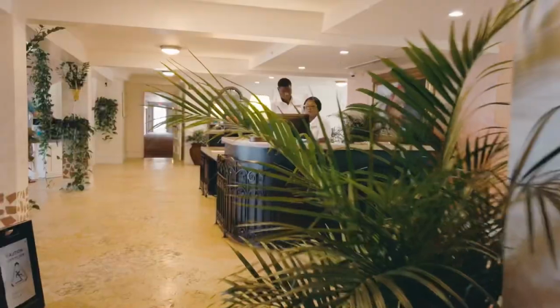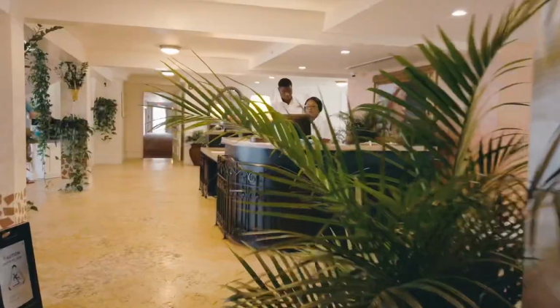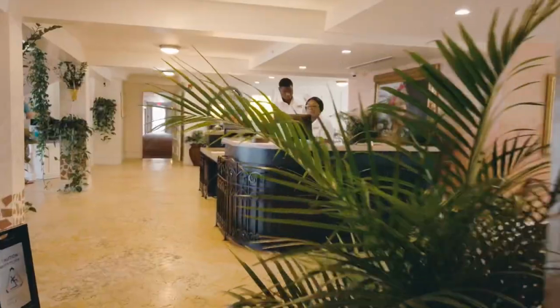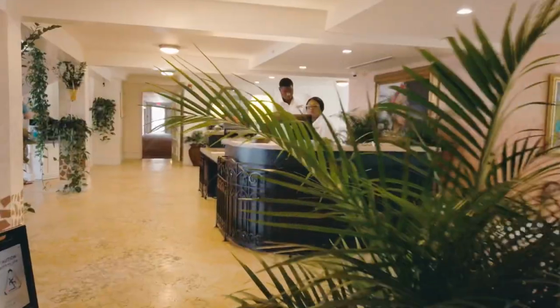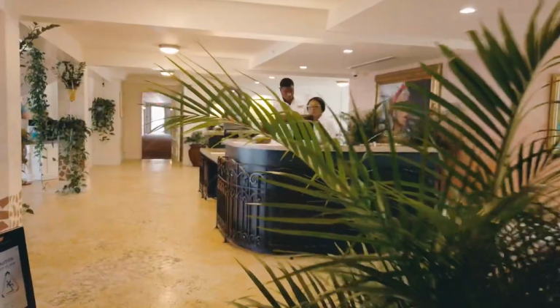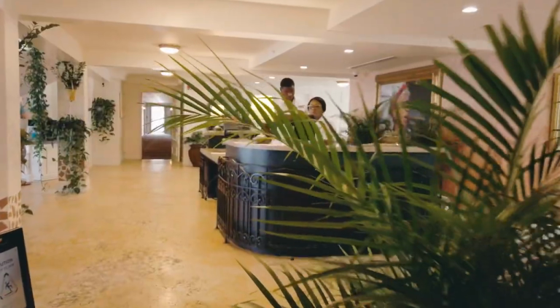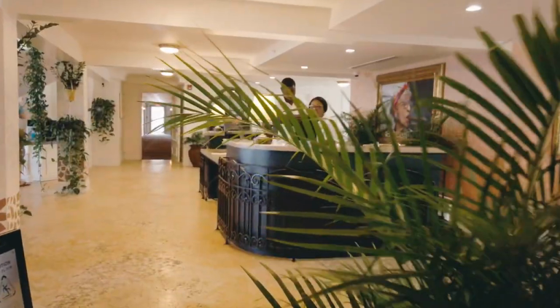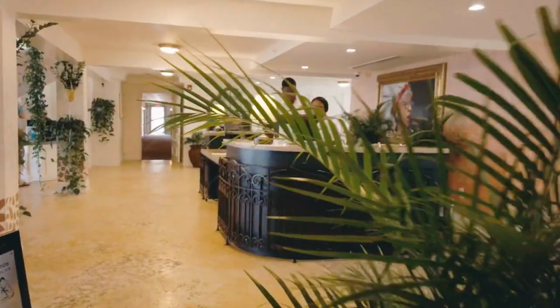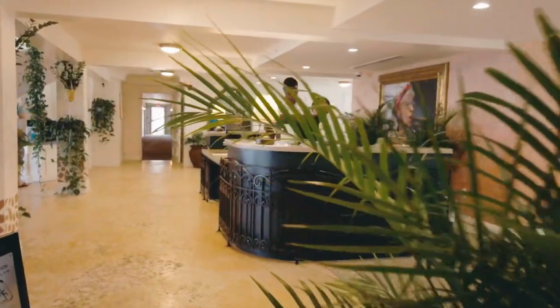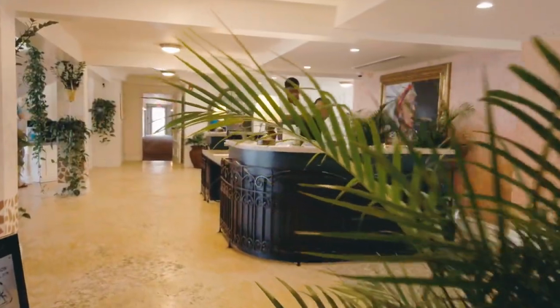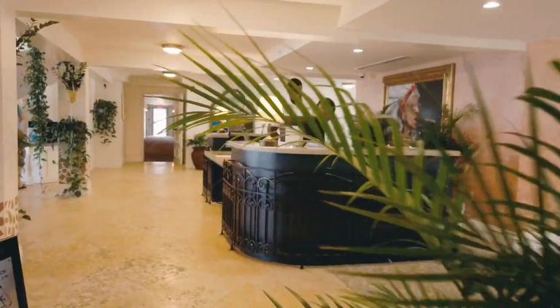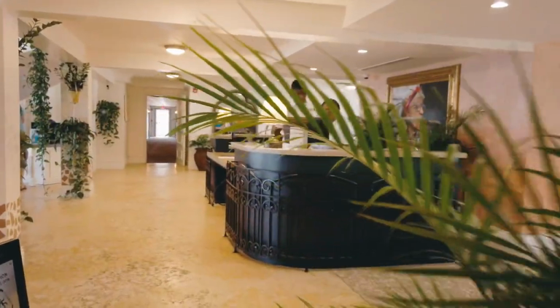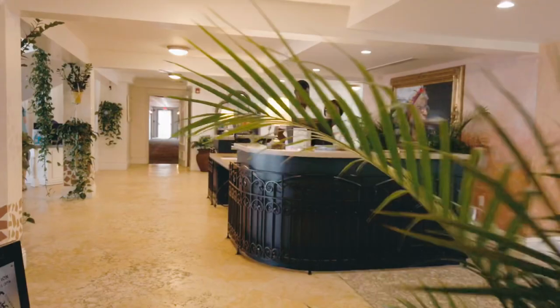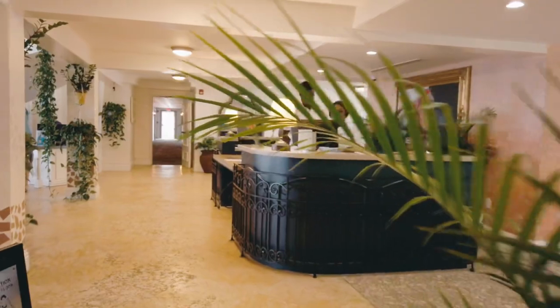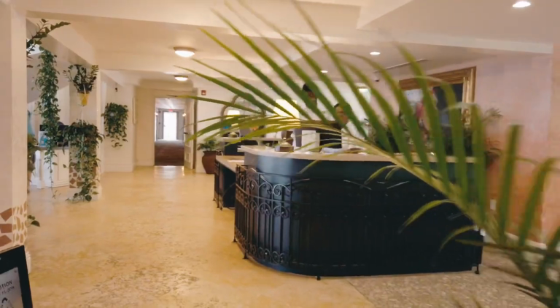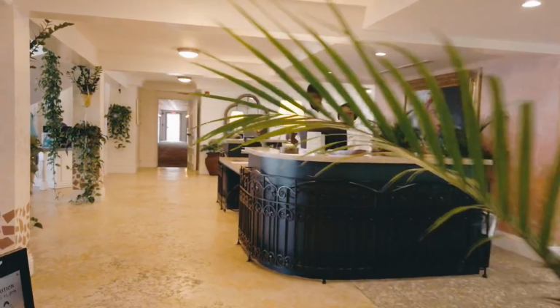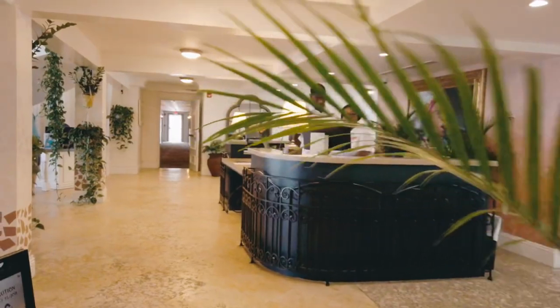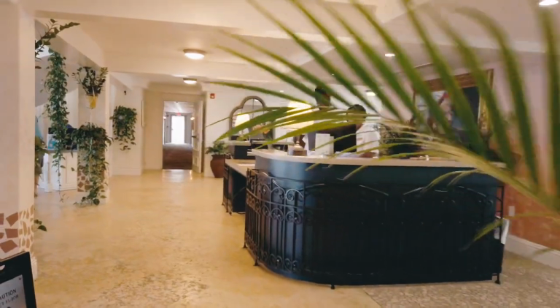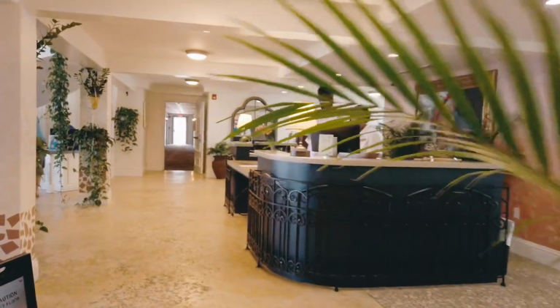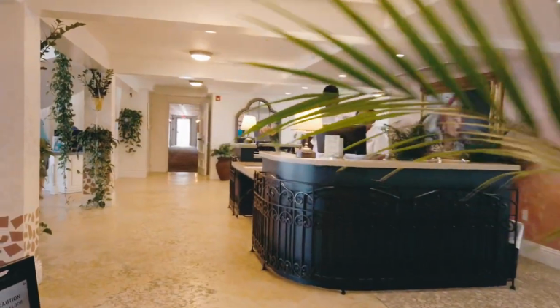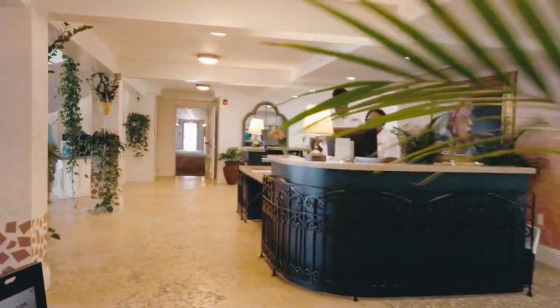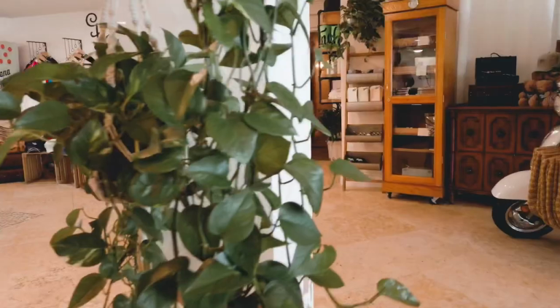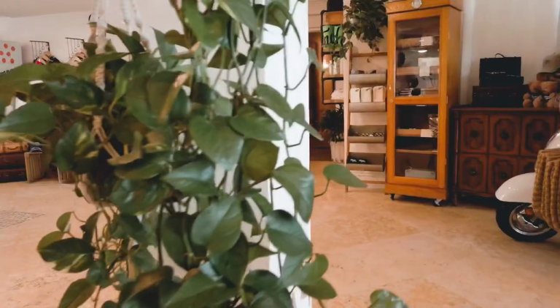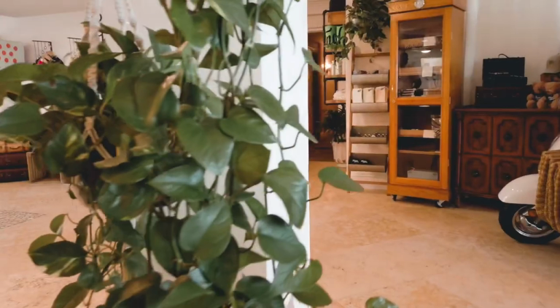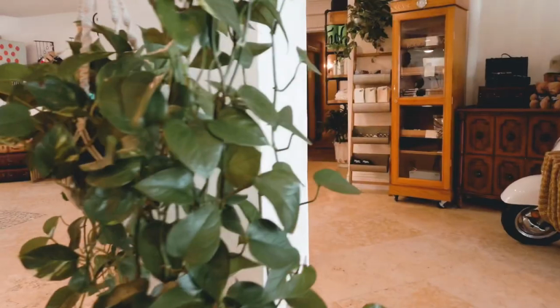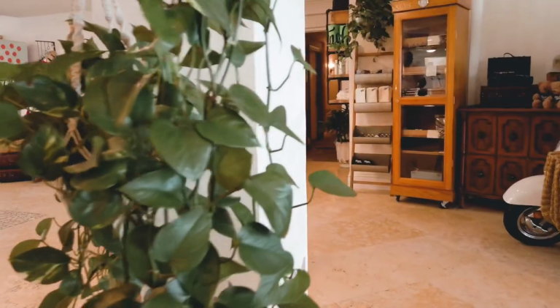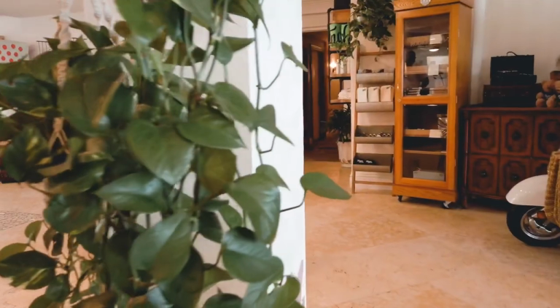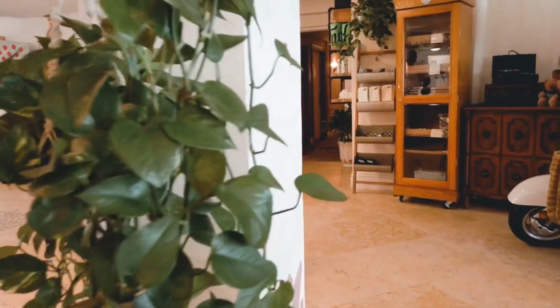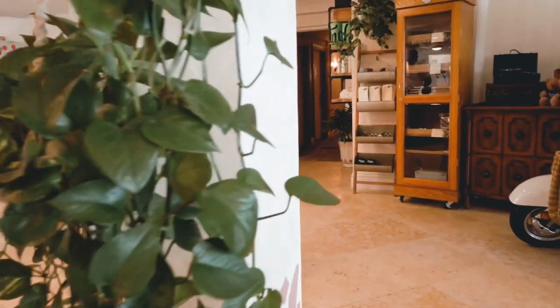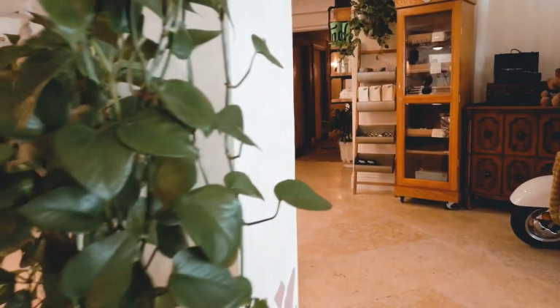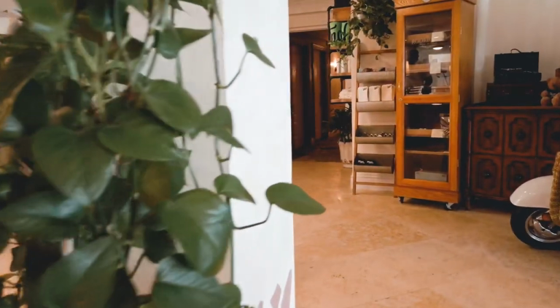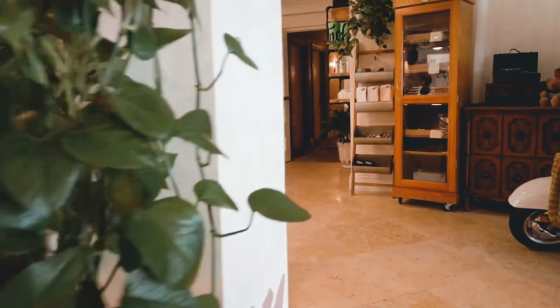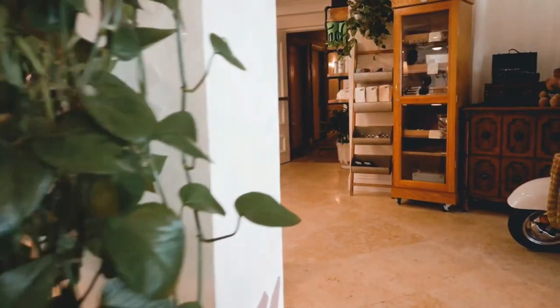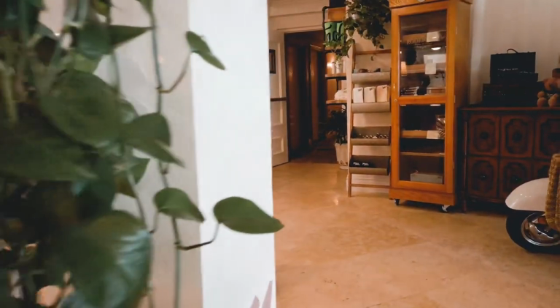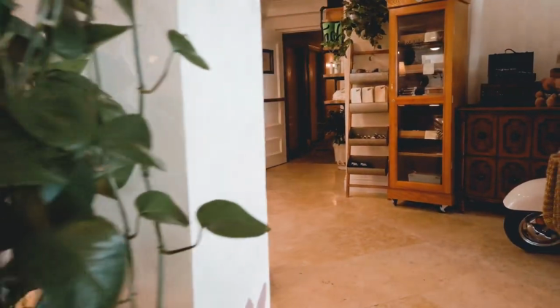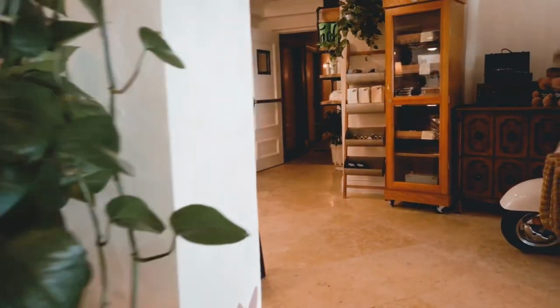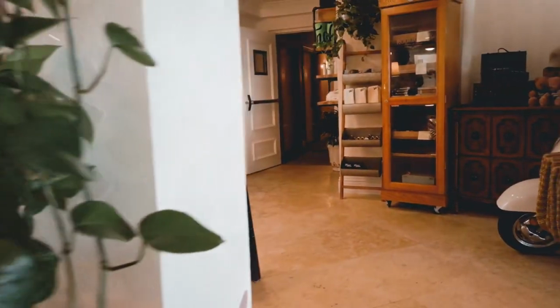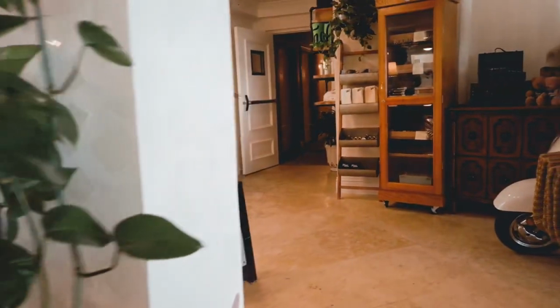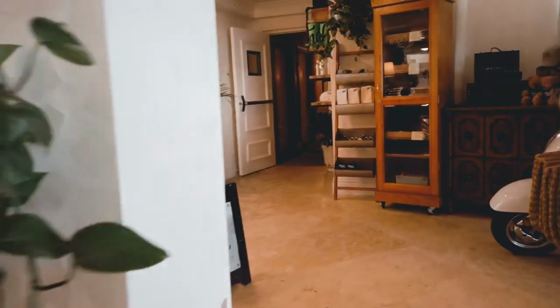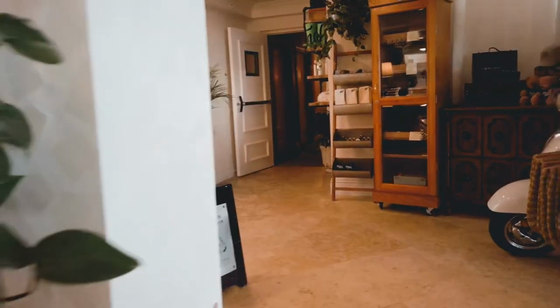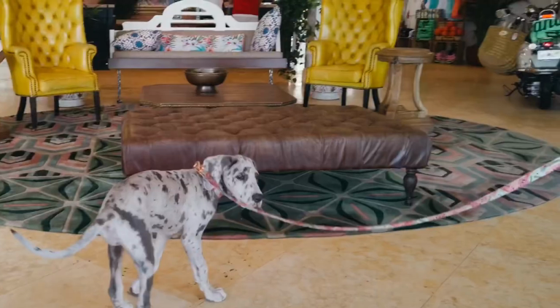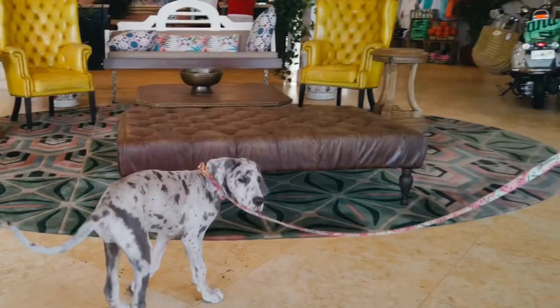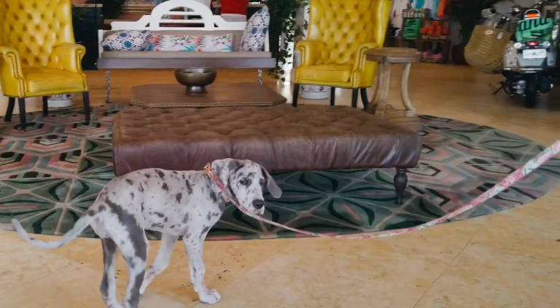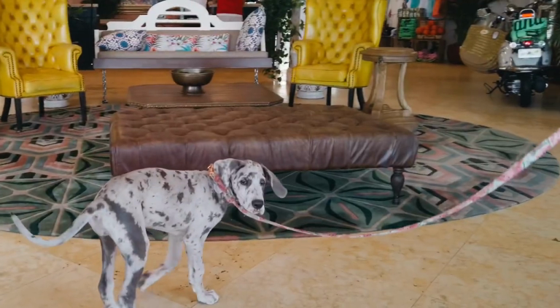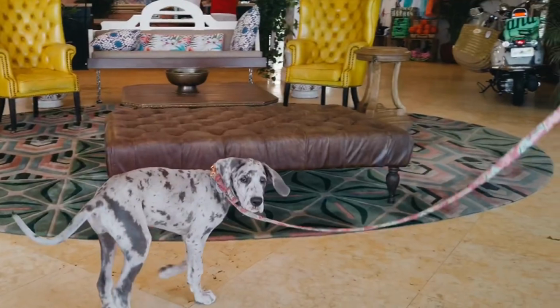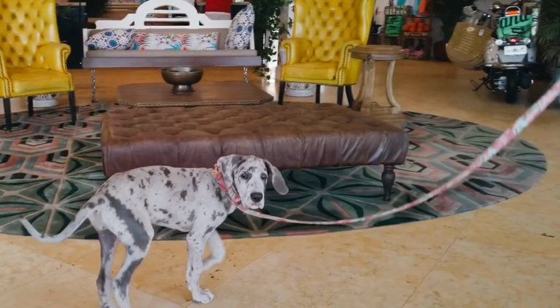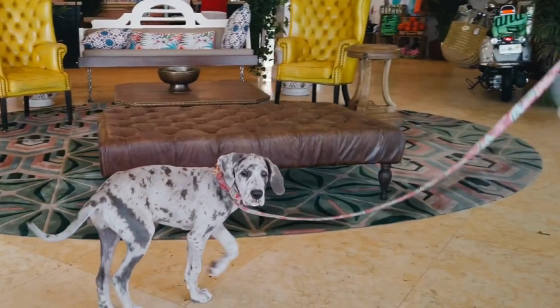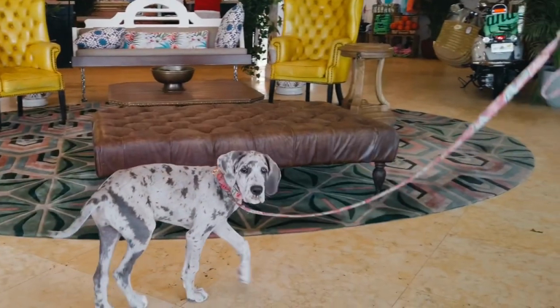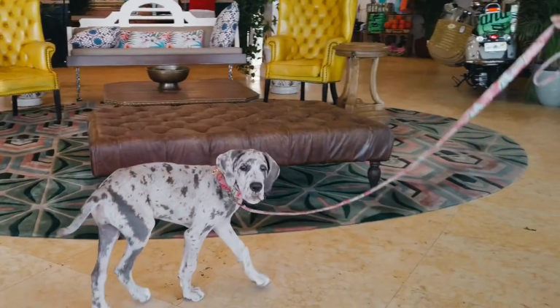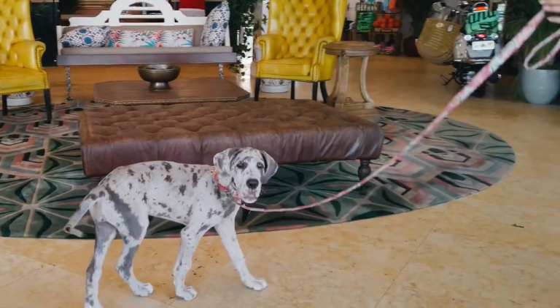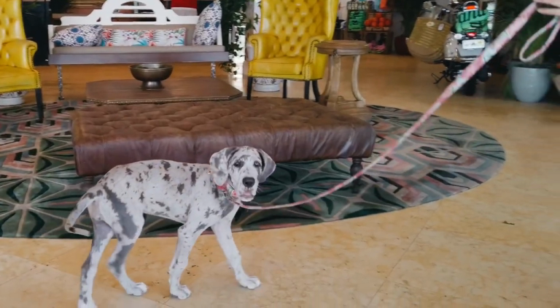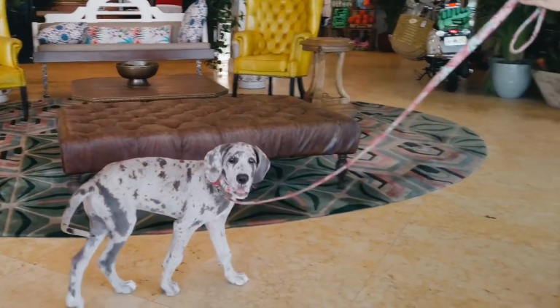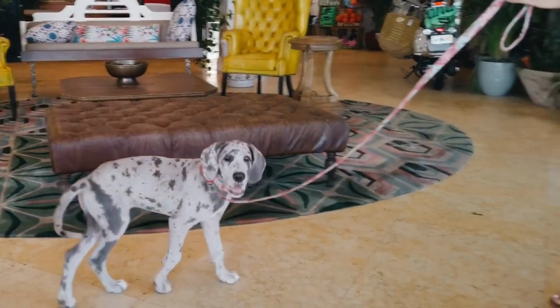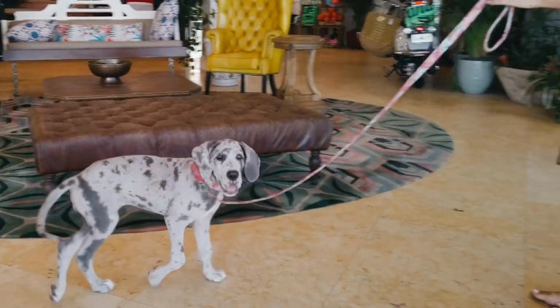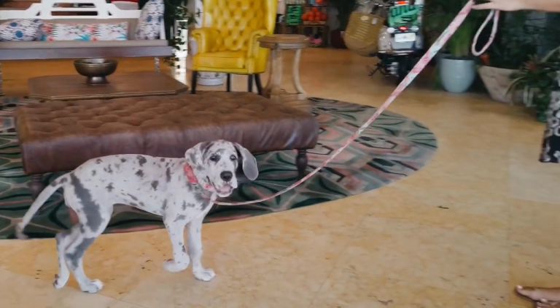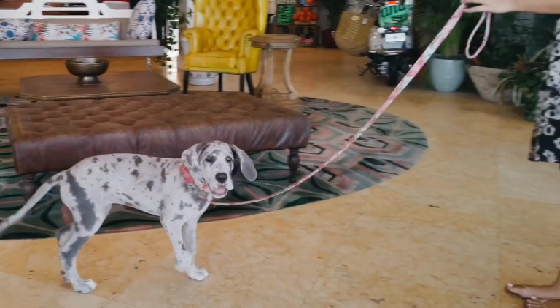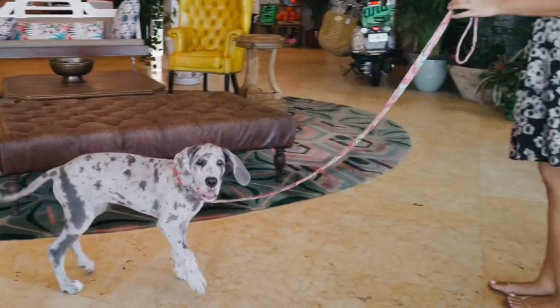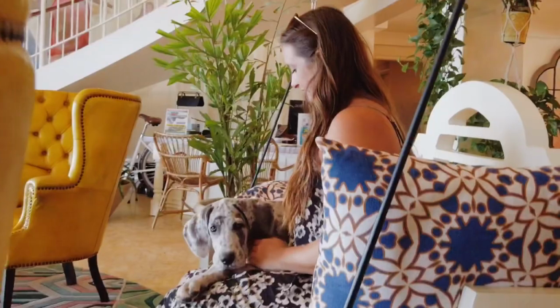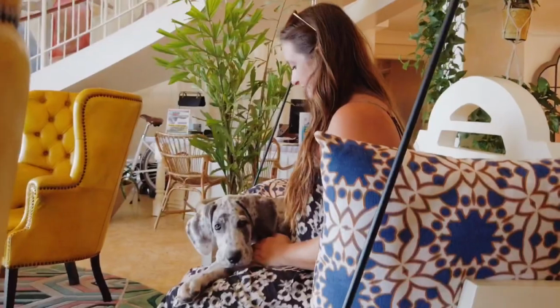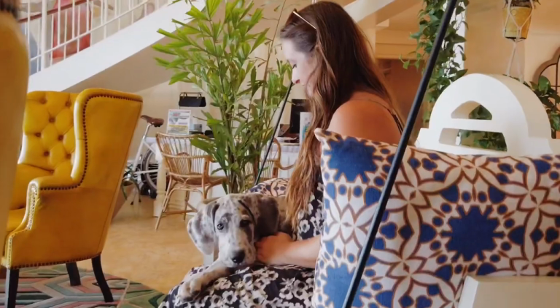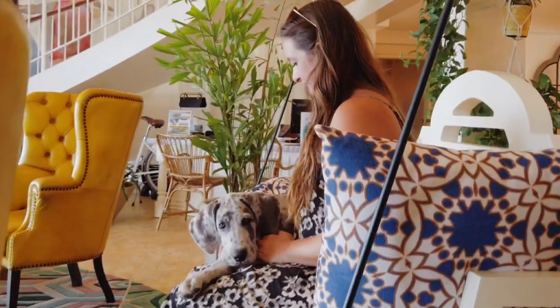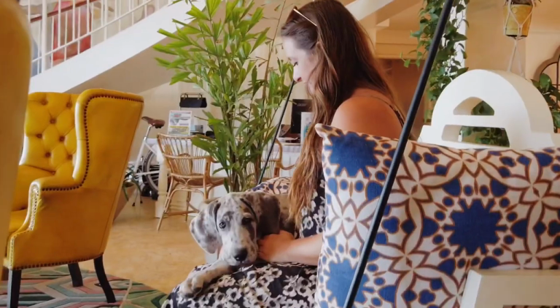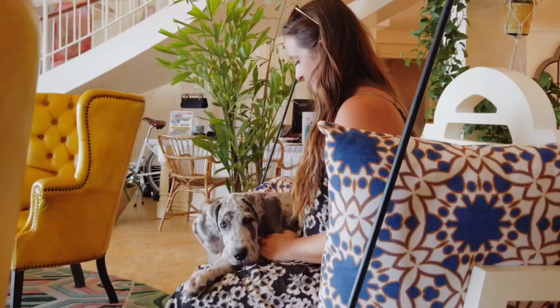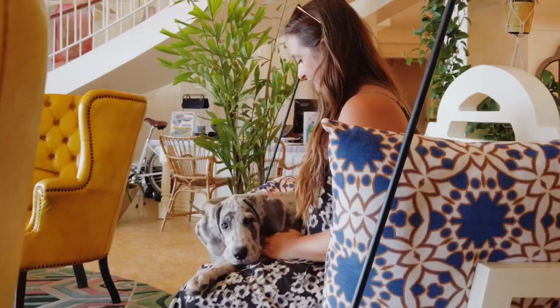Upon check-in, they give you a little doggy goodie bag that's got a portable water bowl and a treat too.